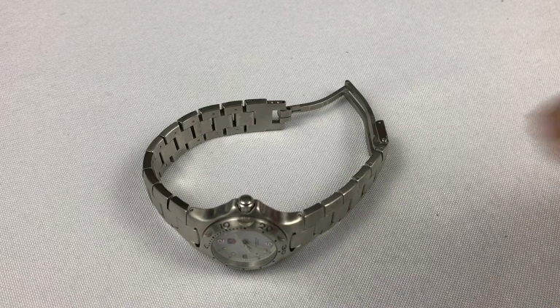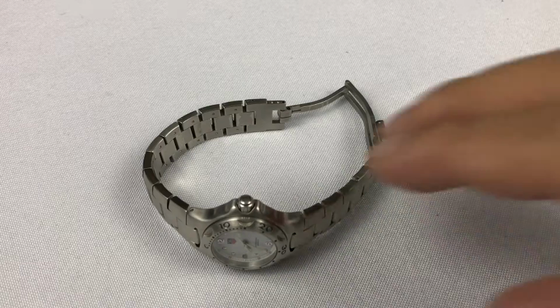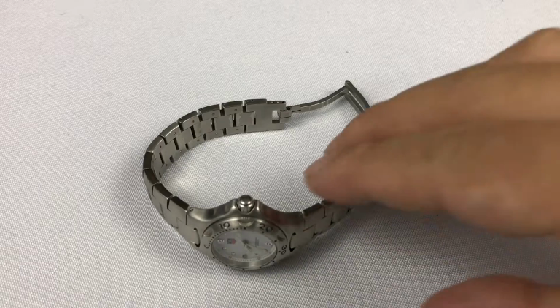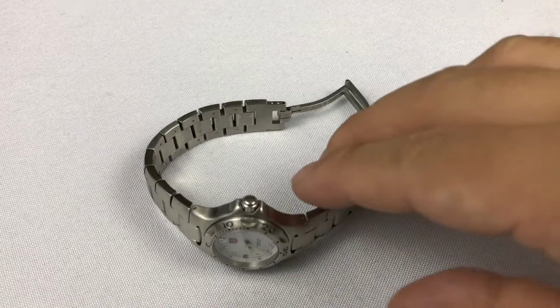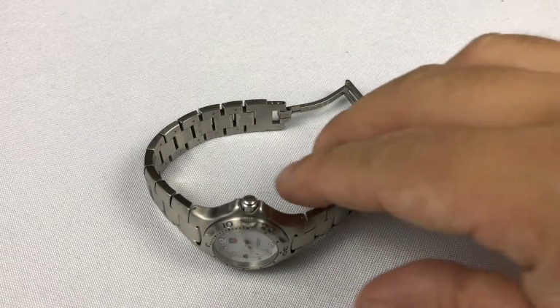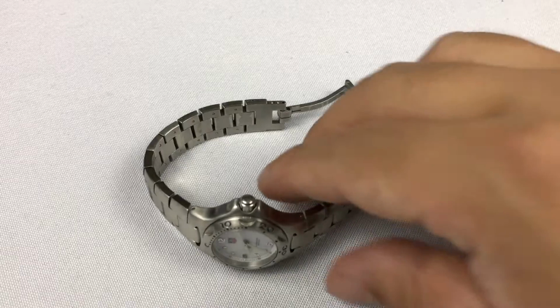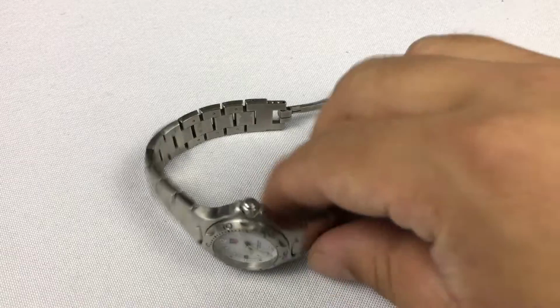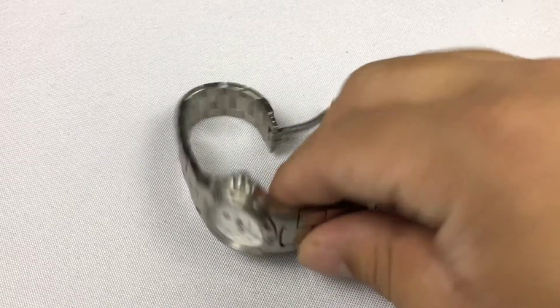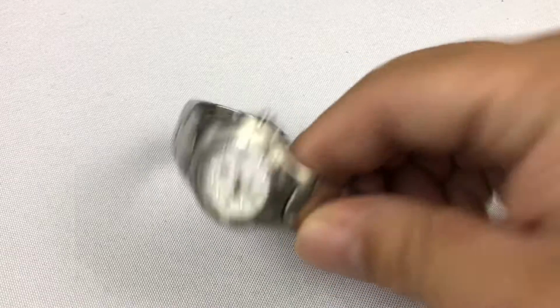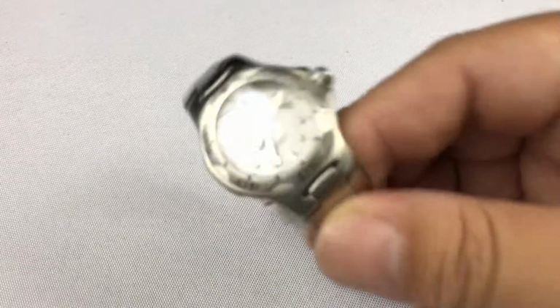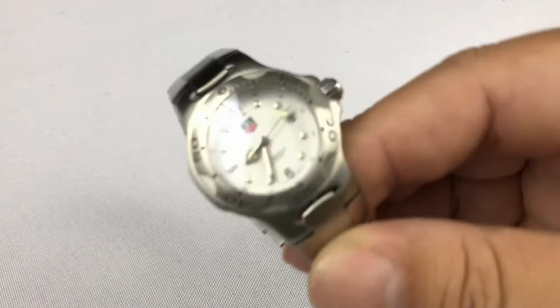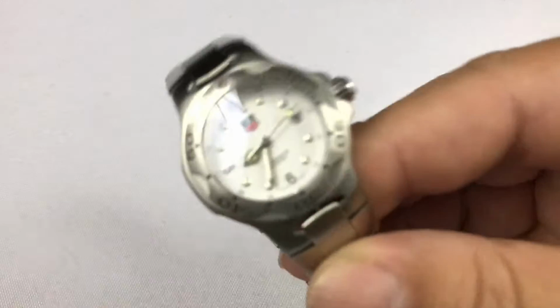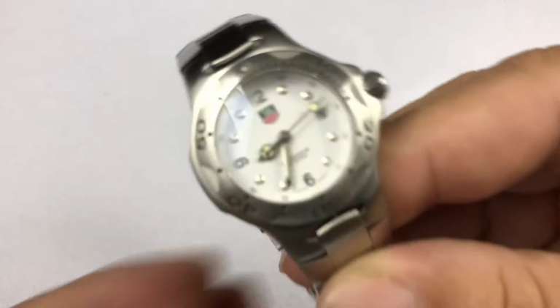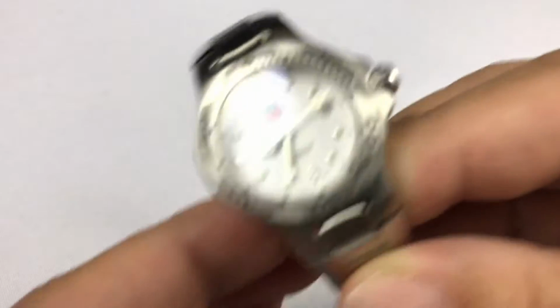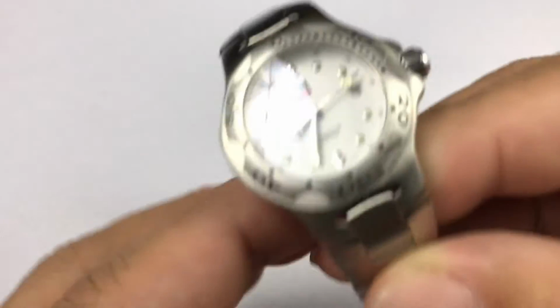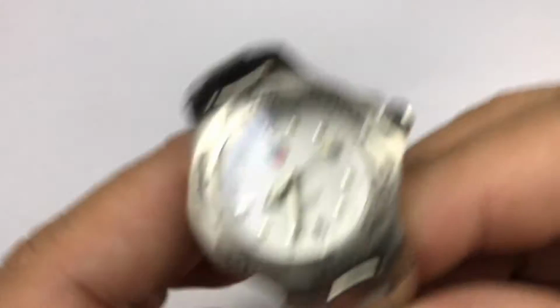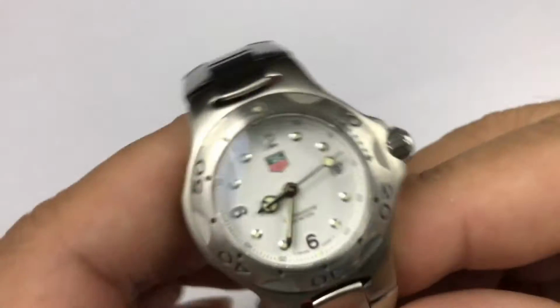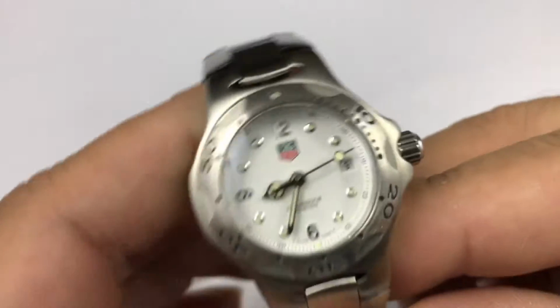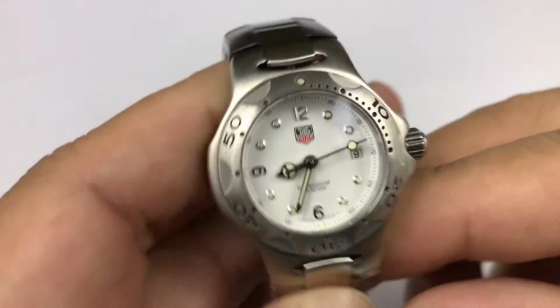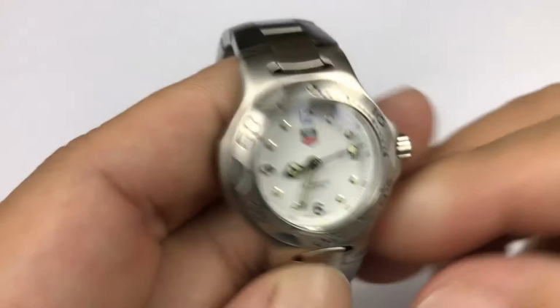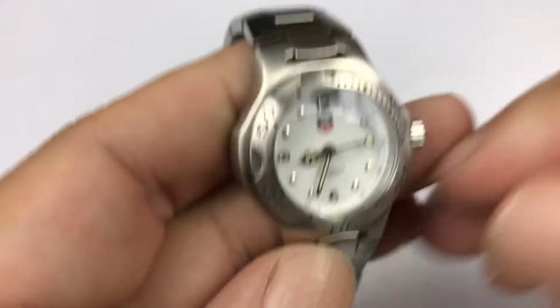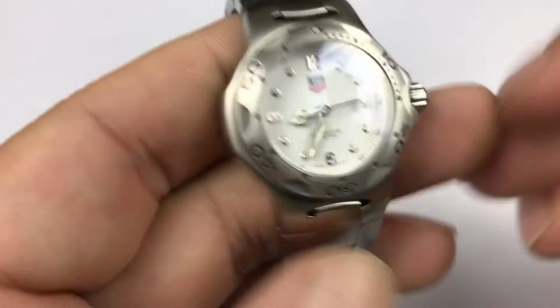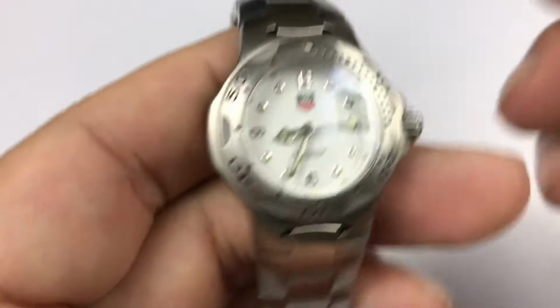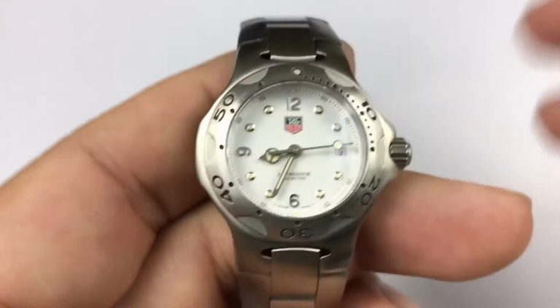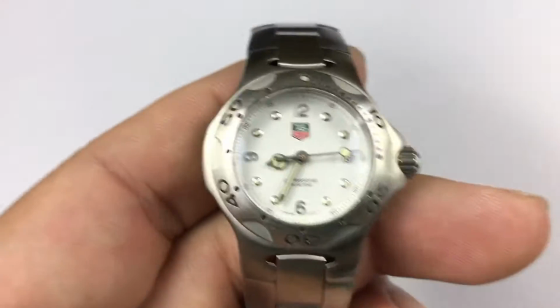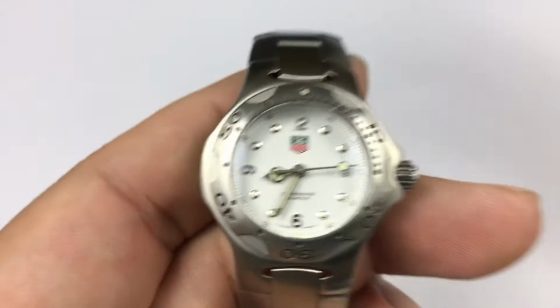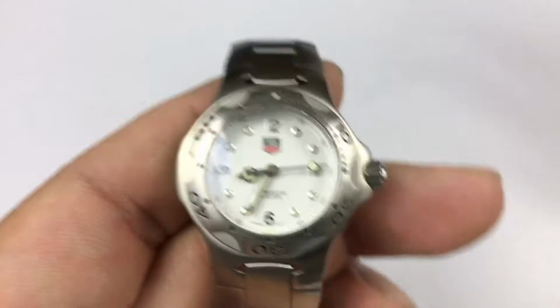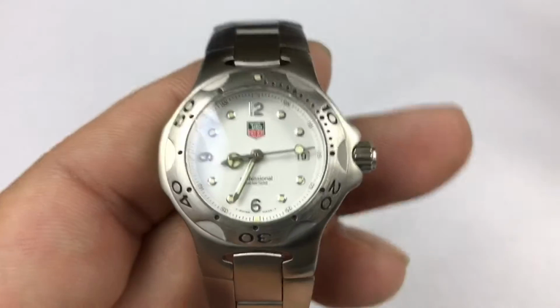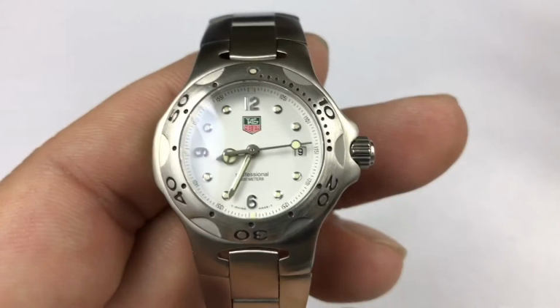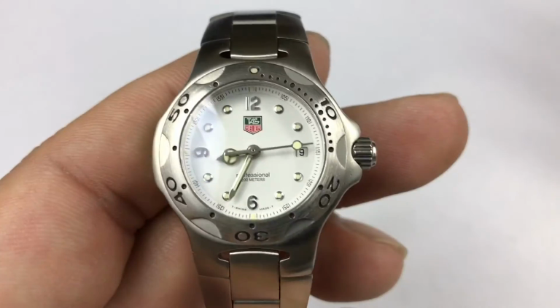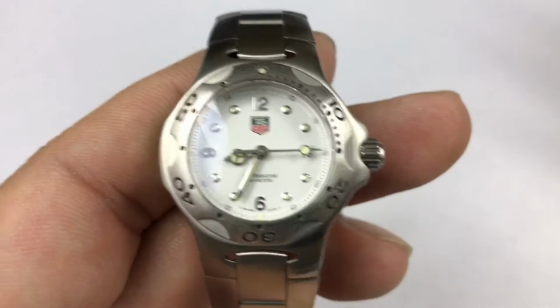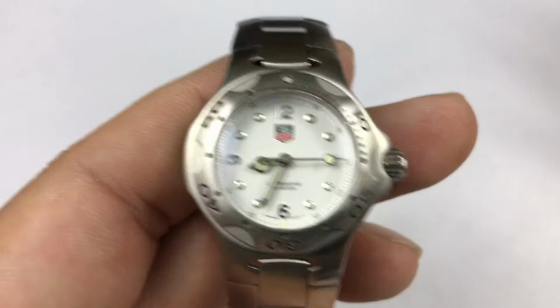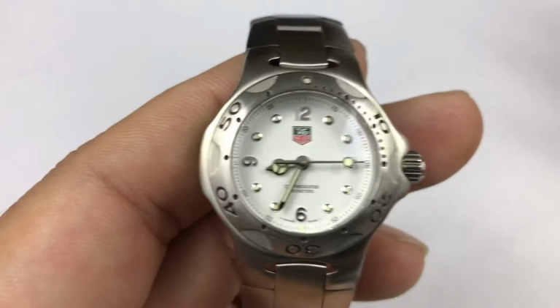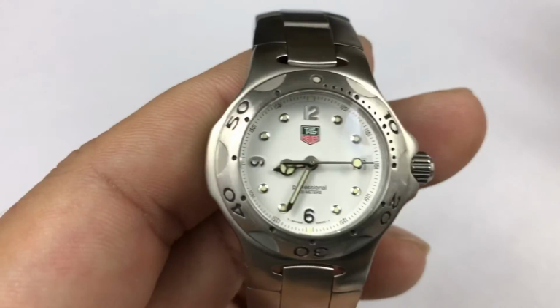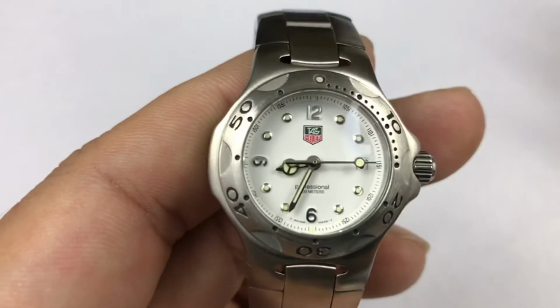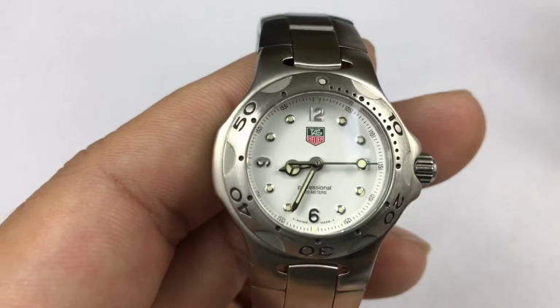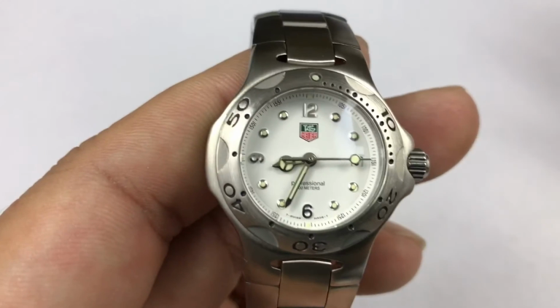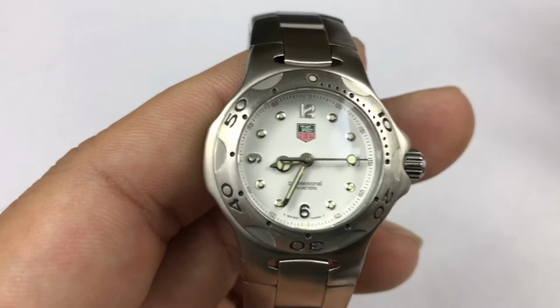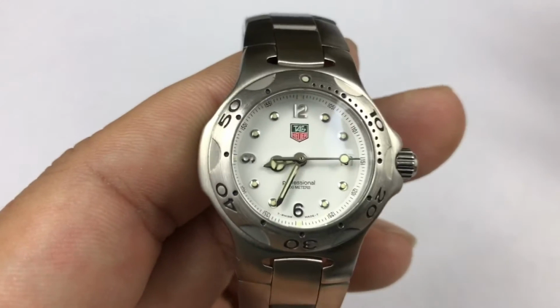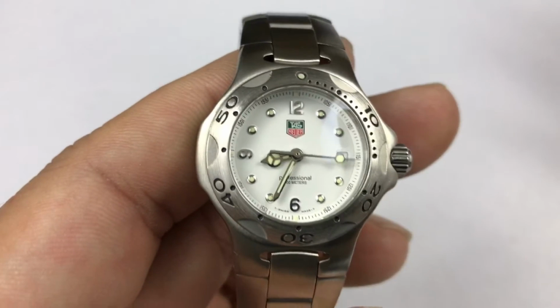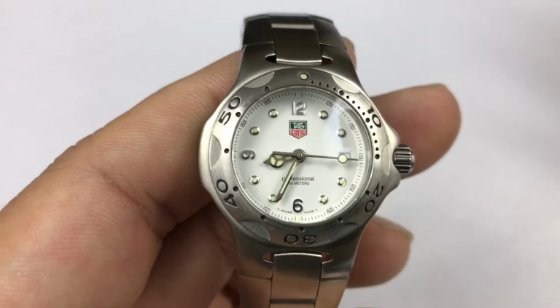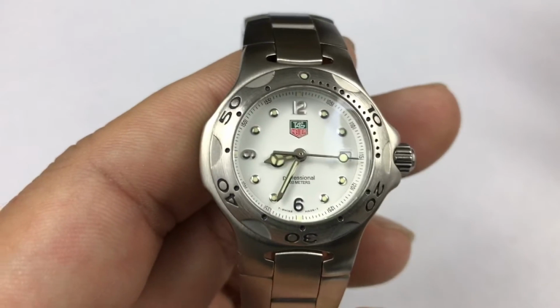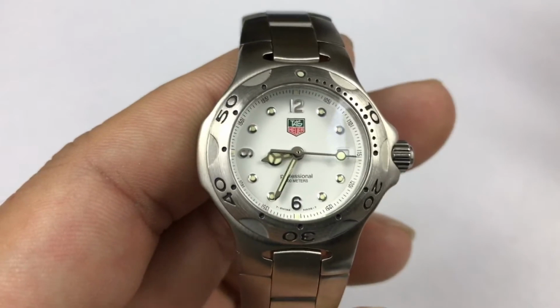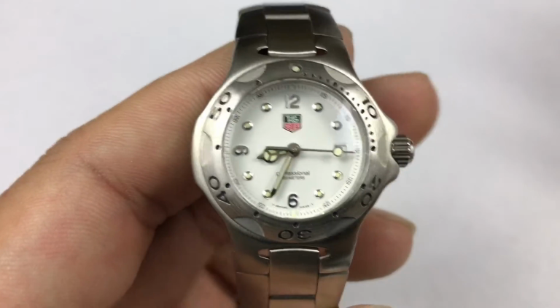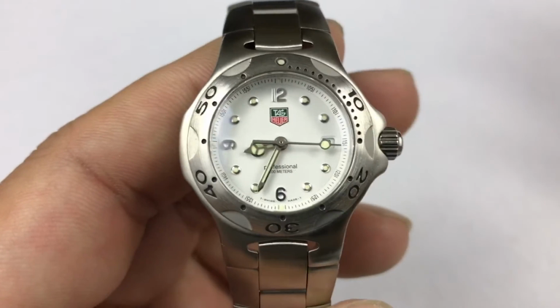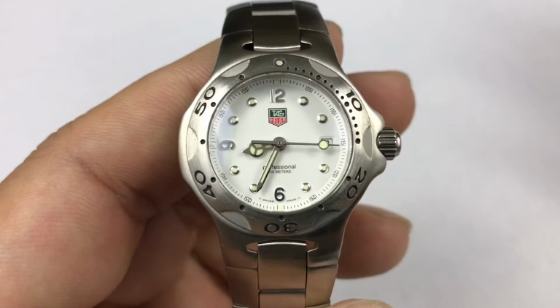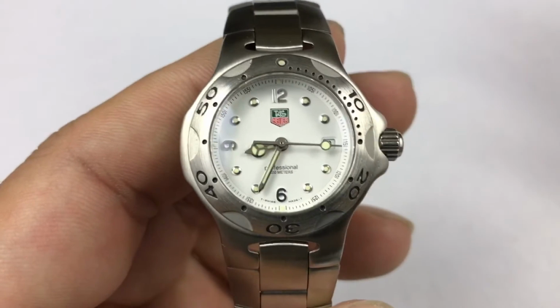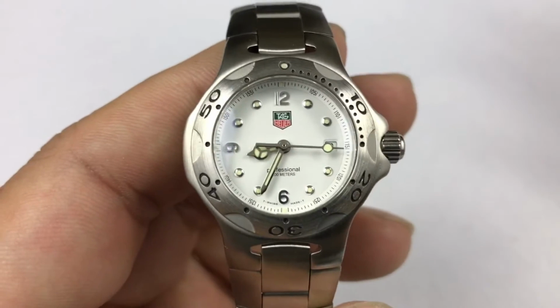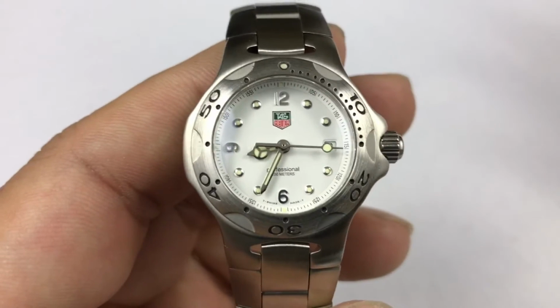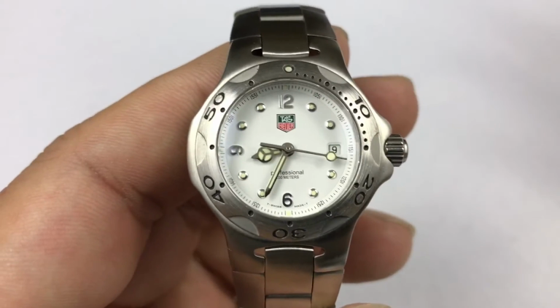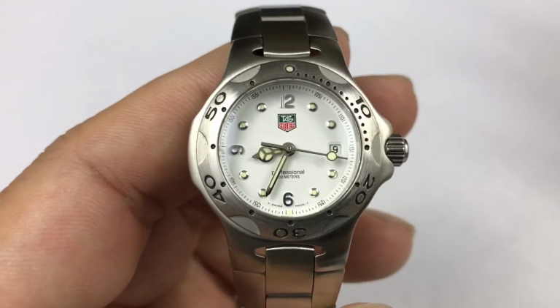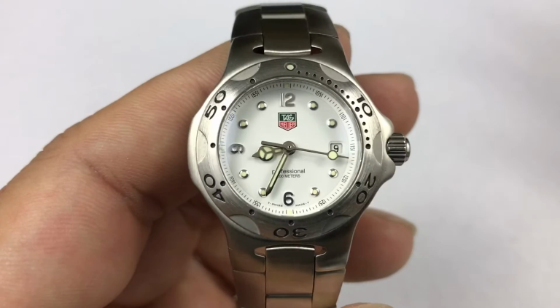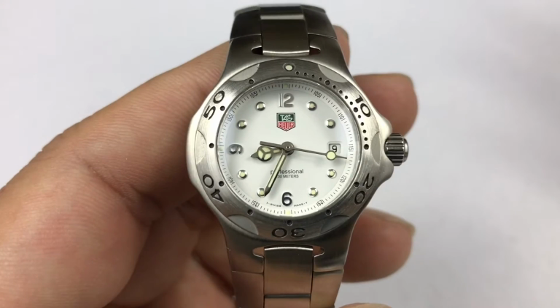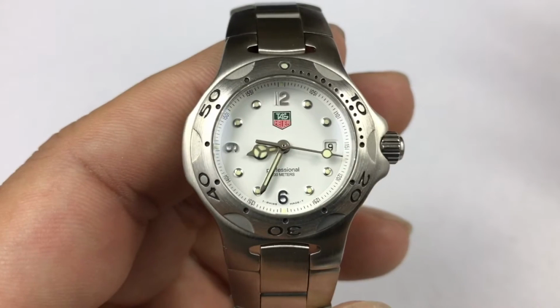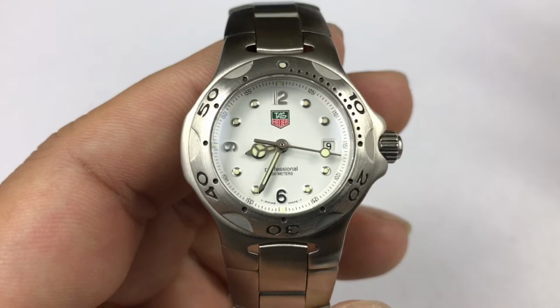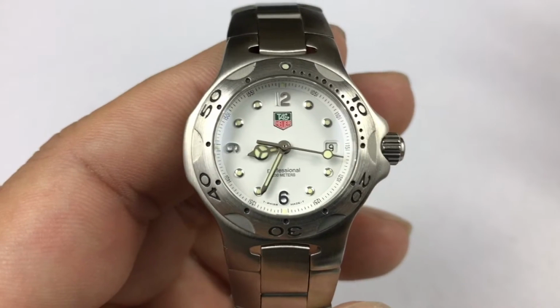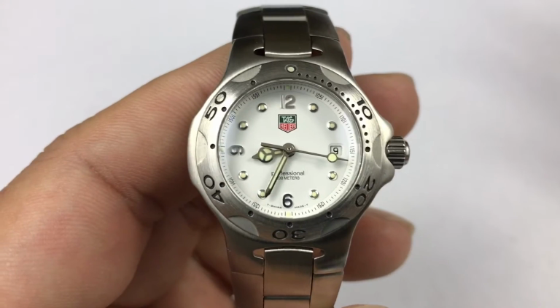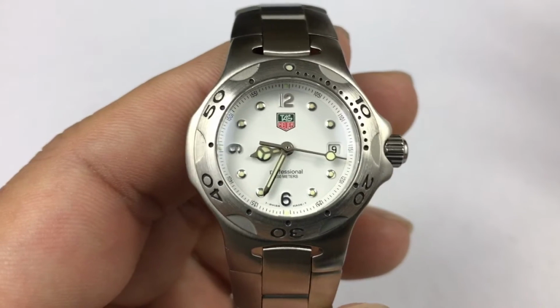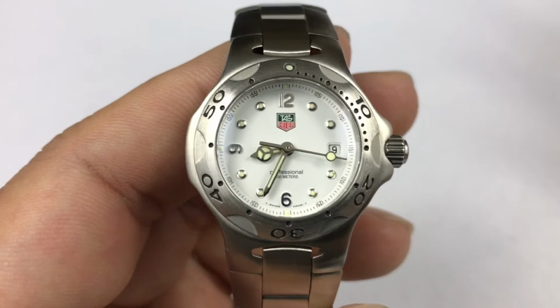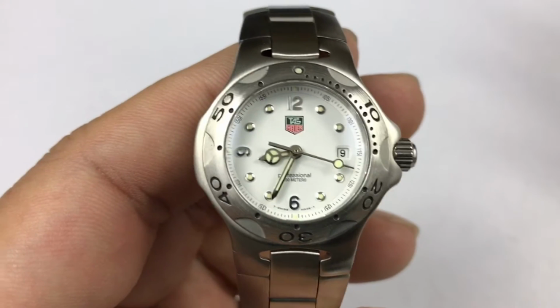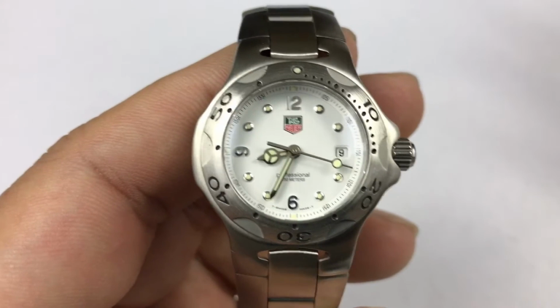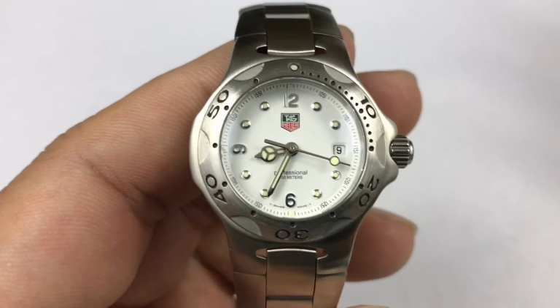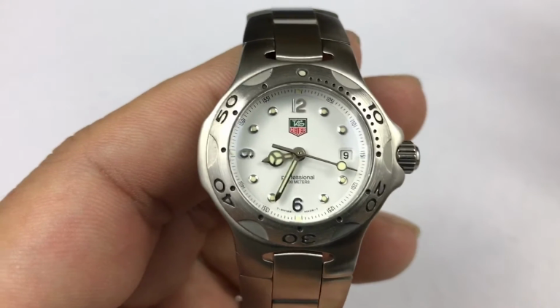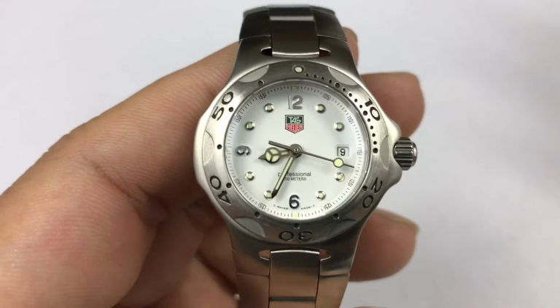What's up Pandas? Peter Von Panda here. Recently read one of the comments that said, 'Panda, why don't you ever review women's watches?'